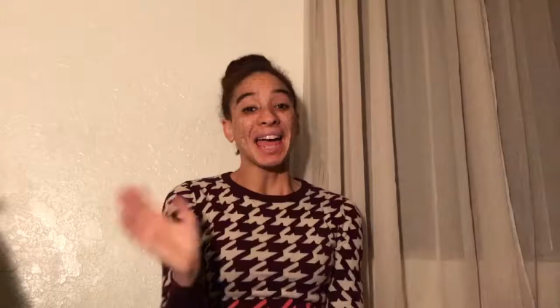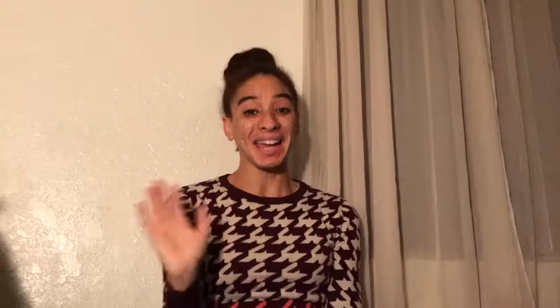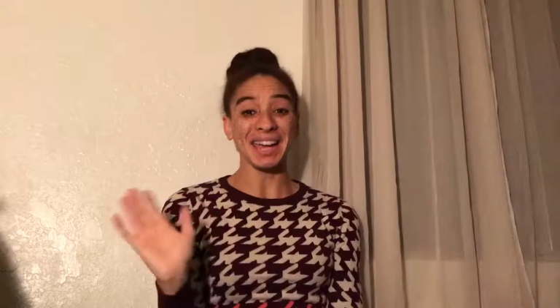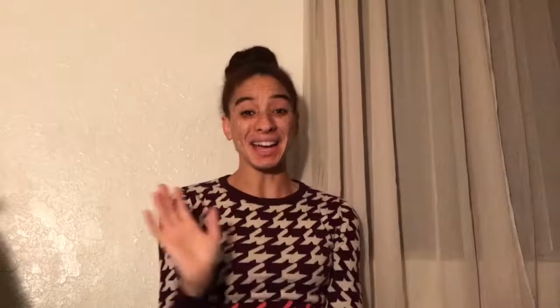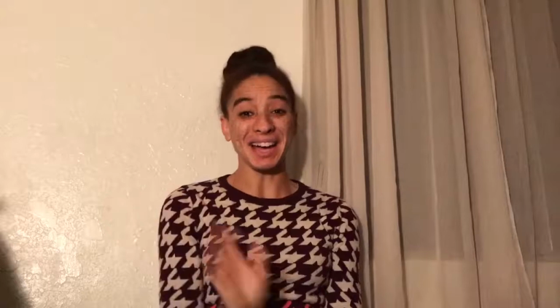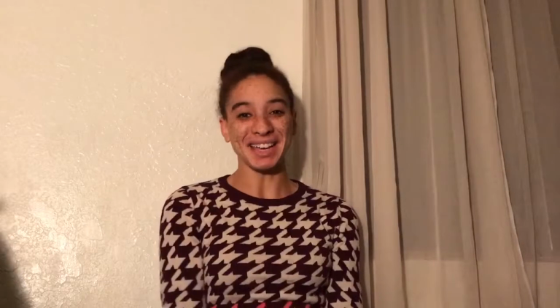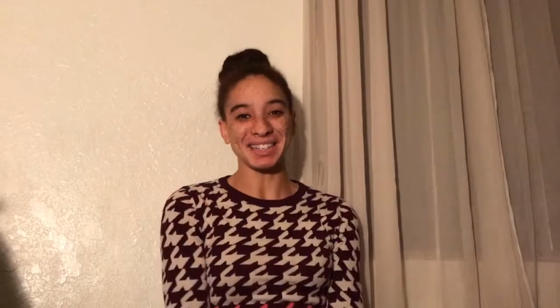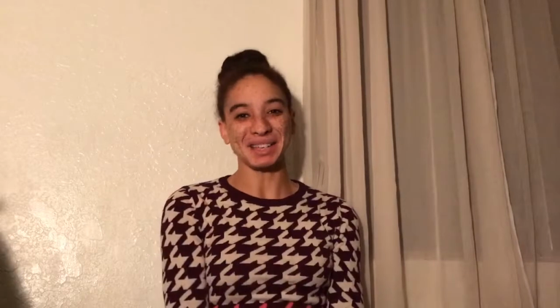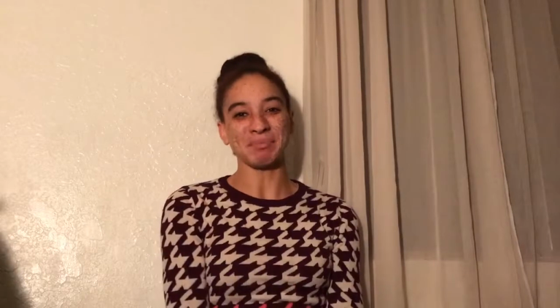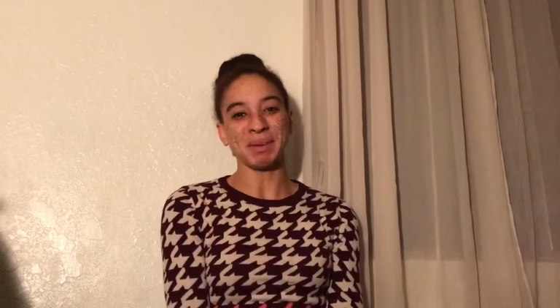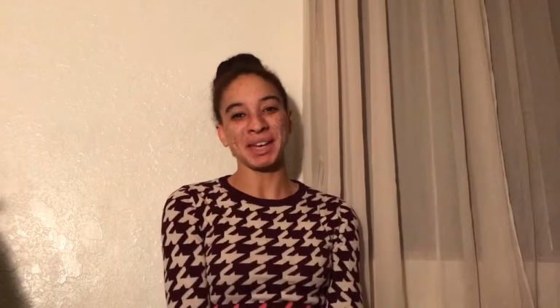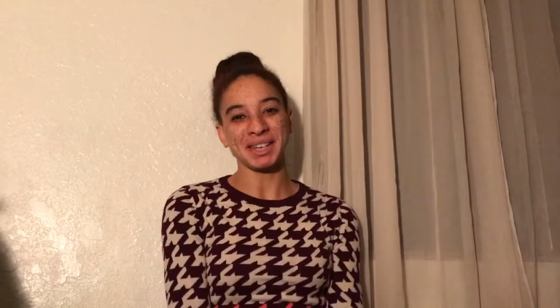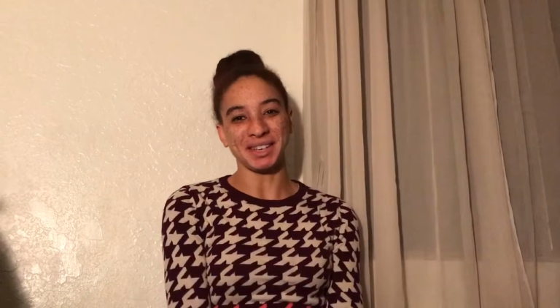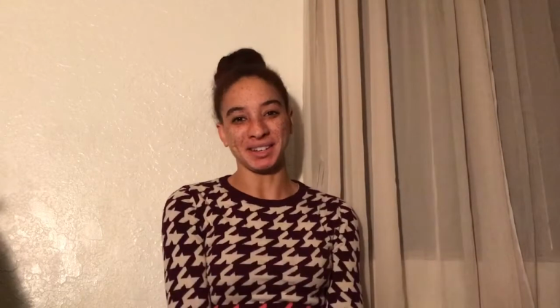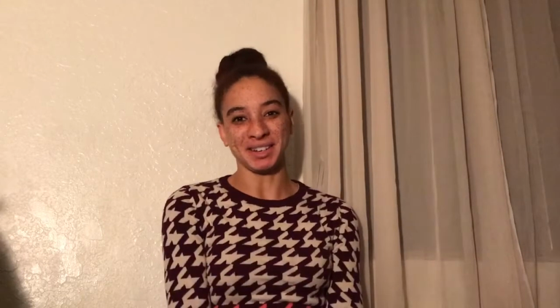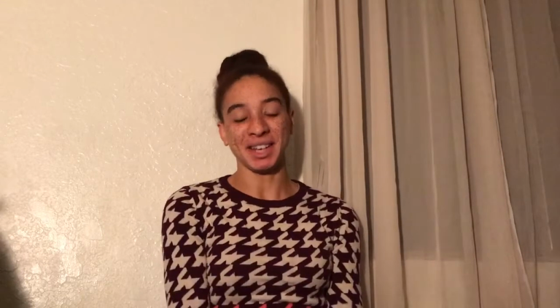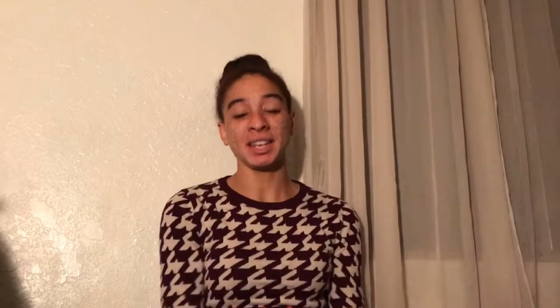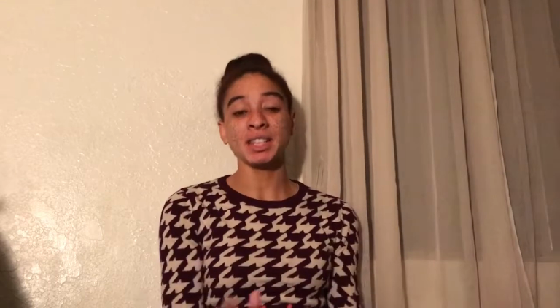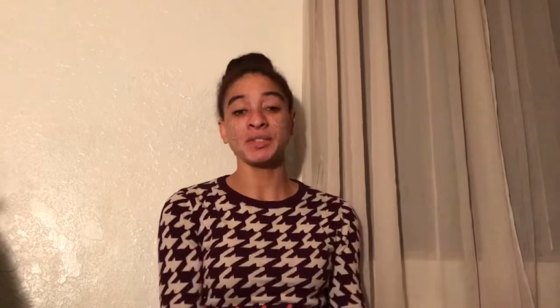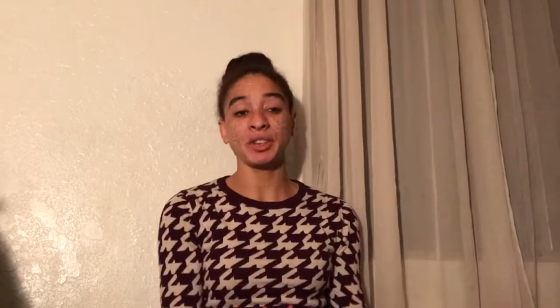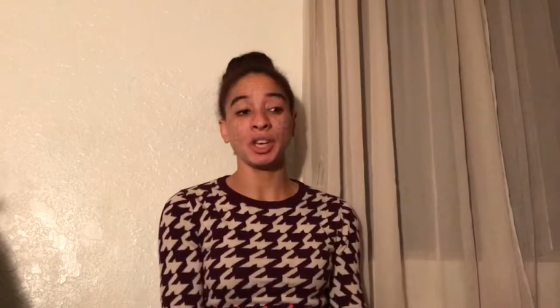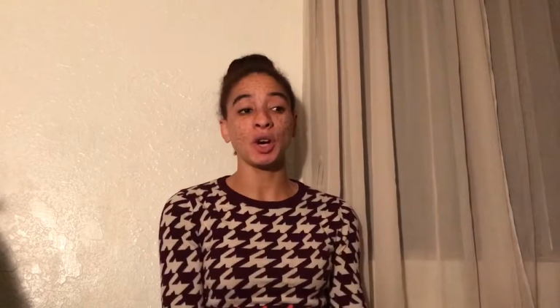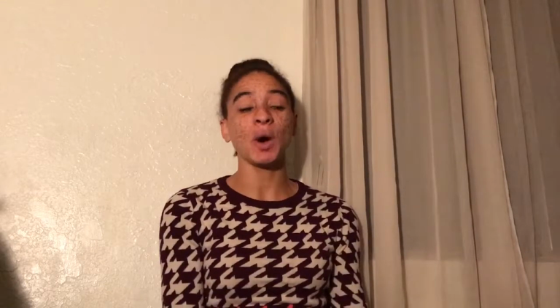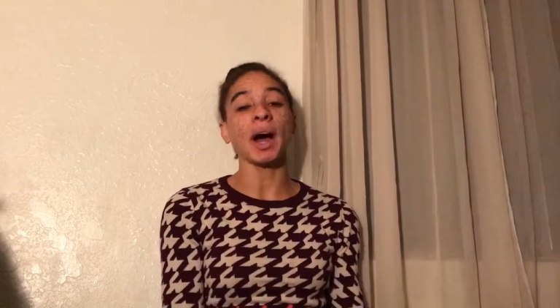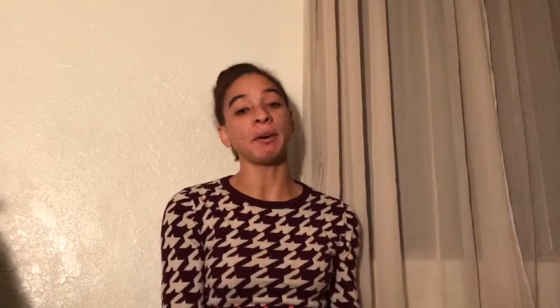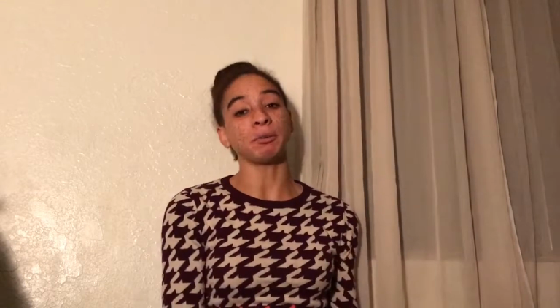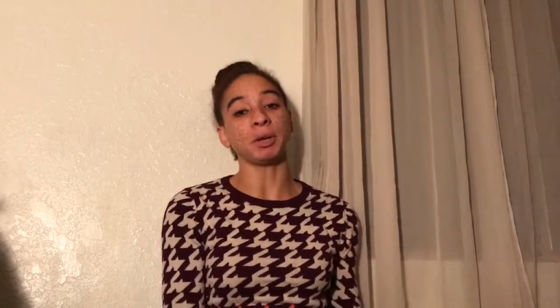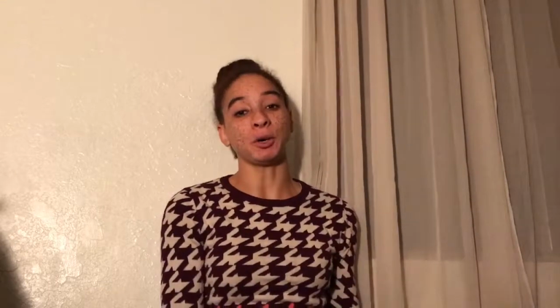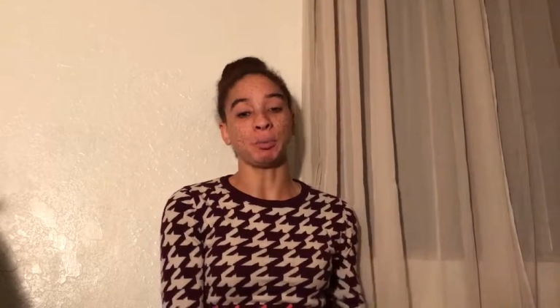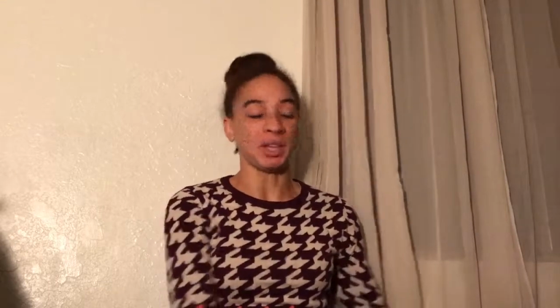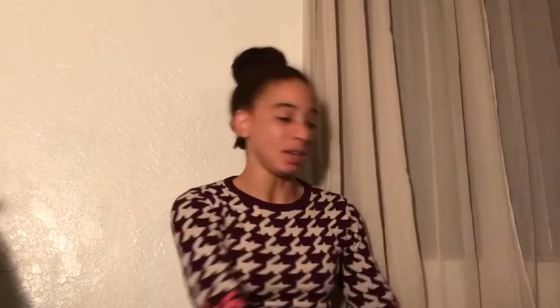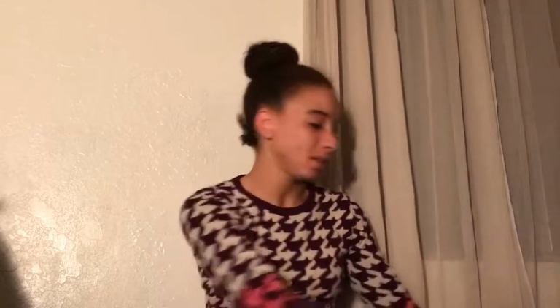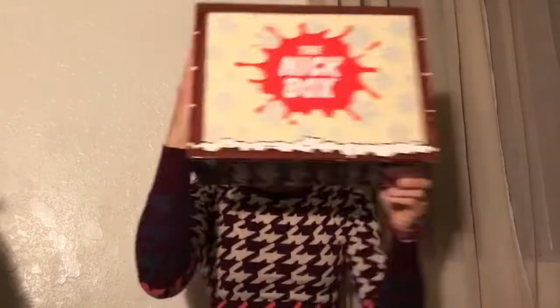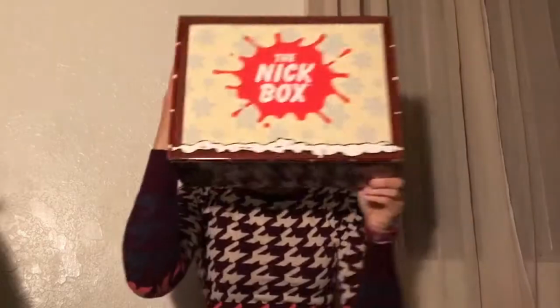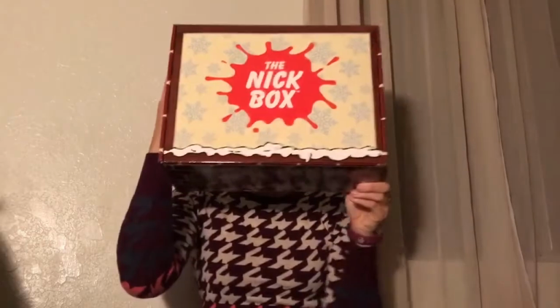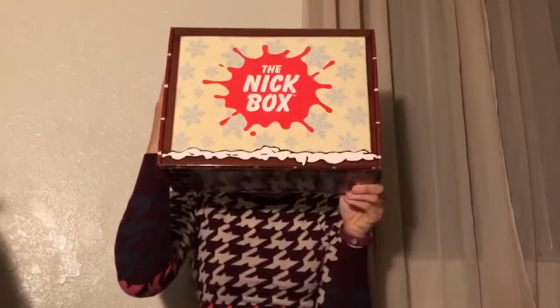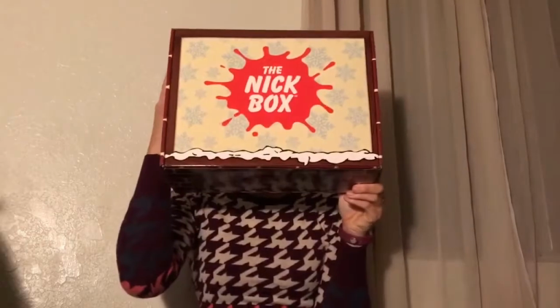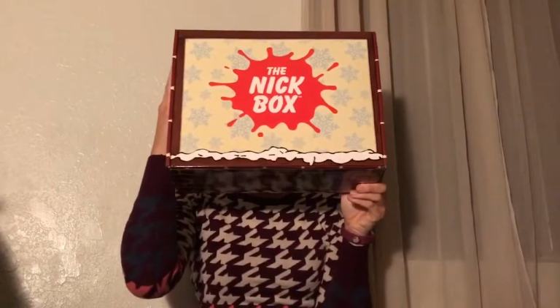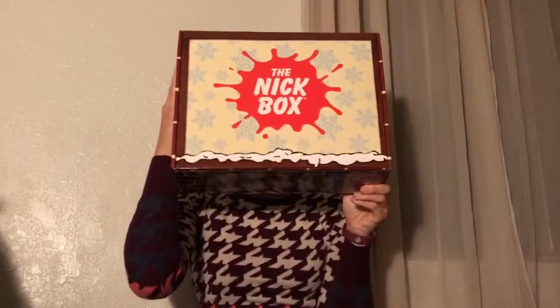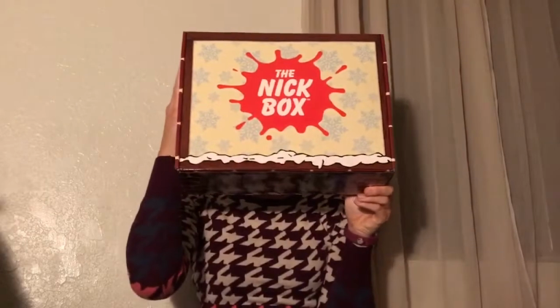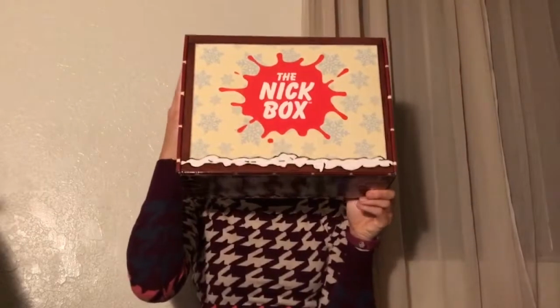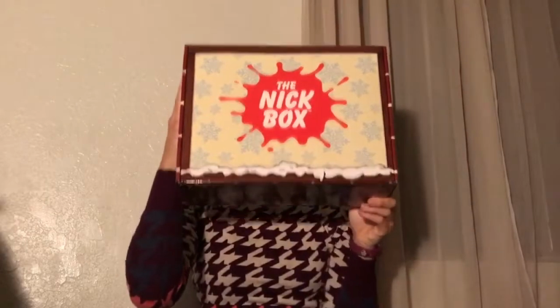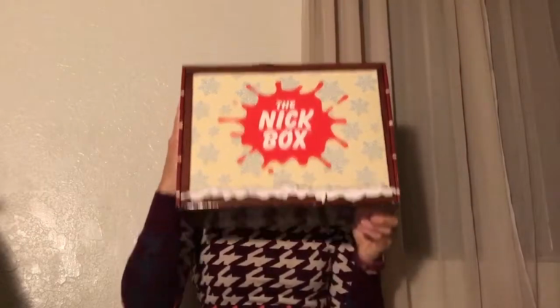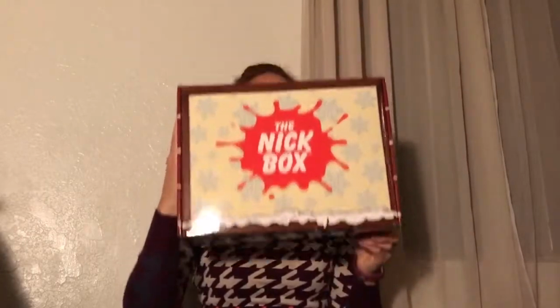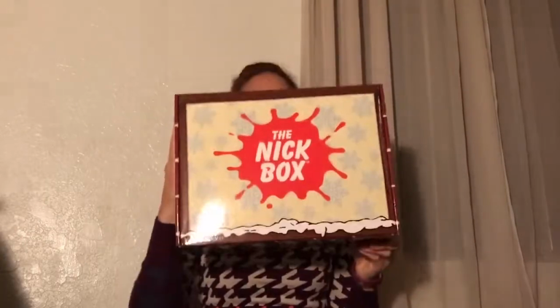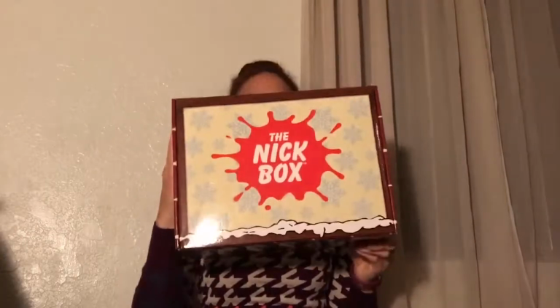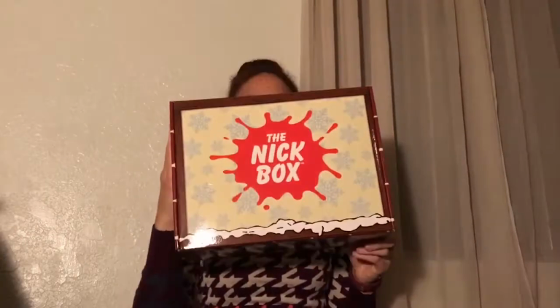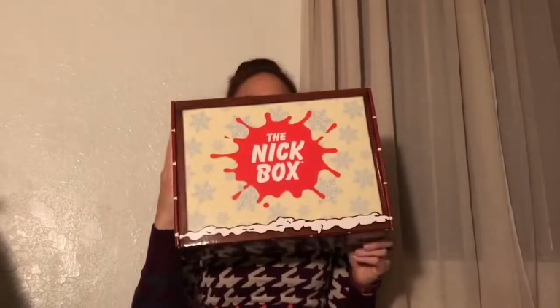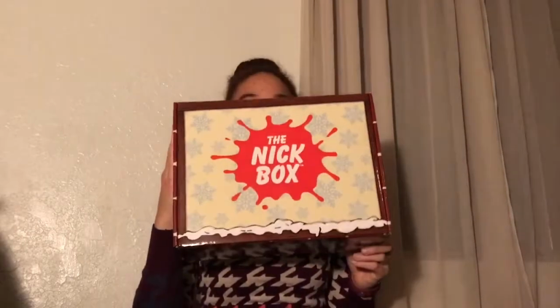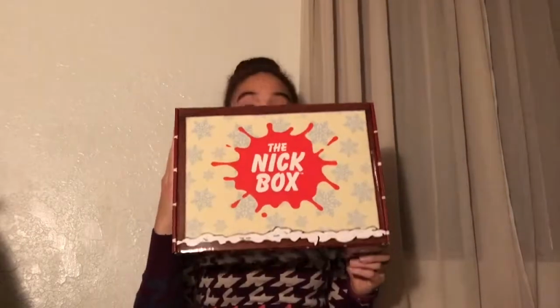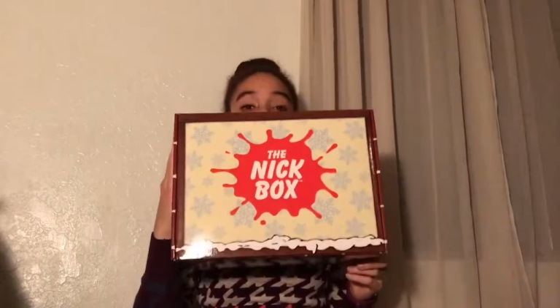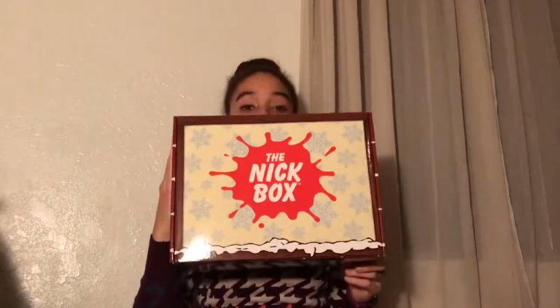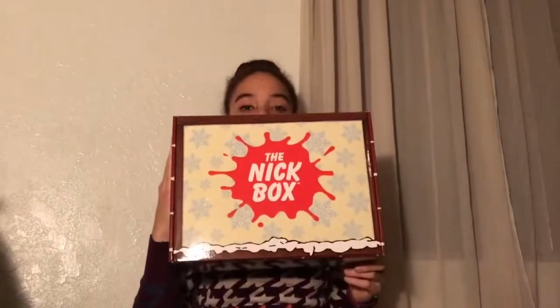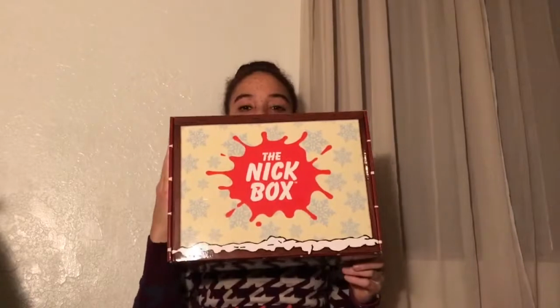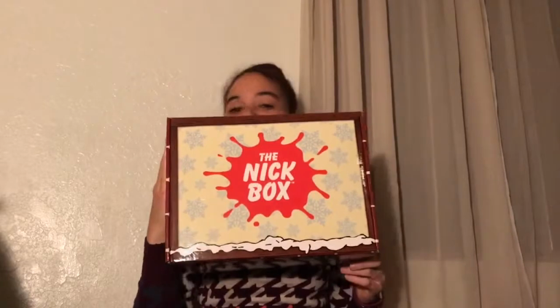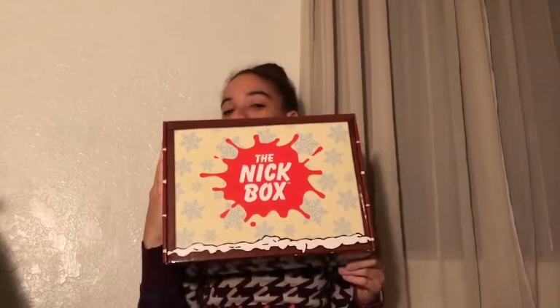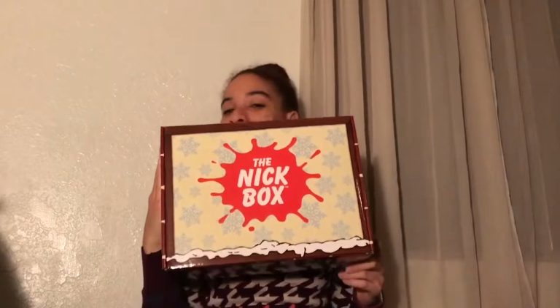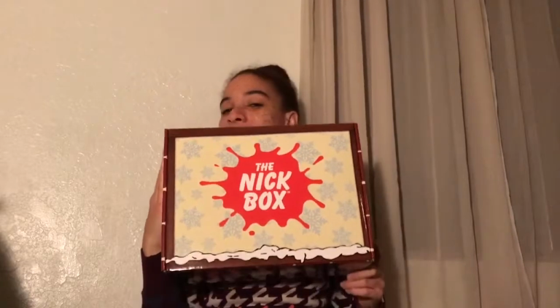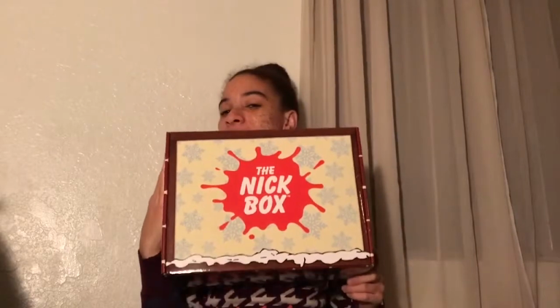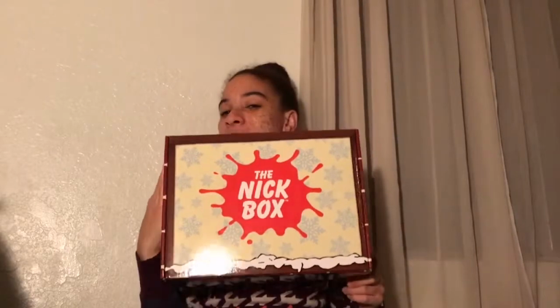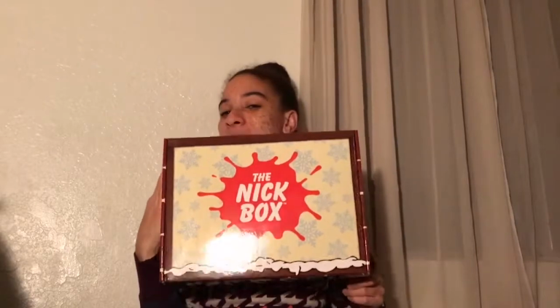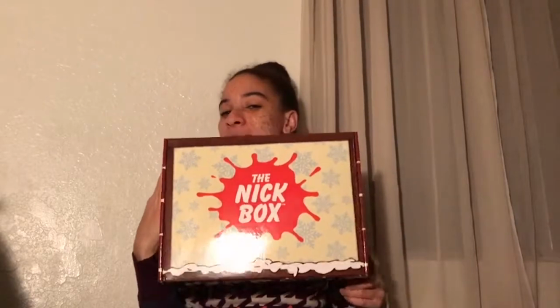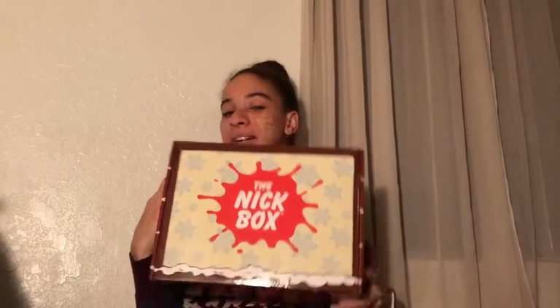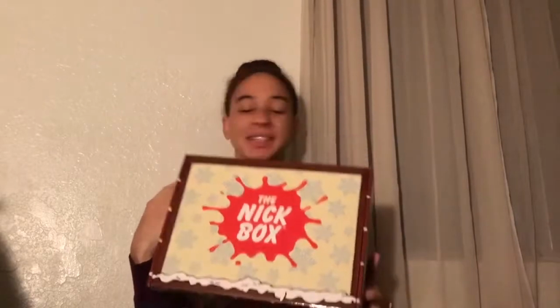Hey guys, Amanda here, and in this video I will be opening the Nick Box number 6. Looks like it's the Holiday Box.